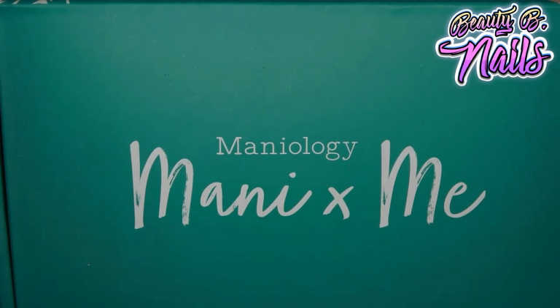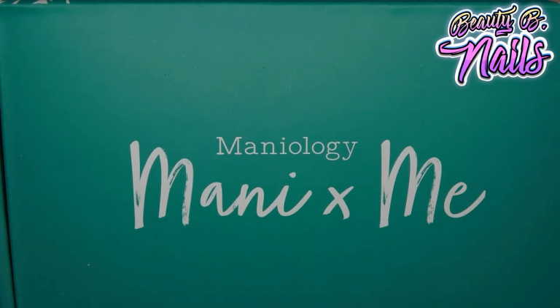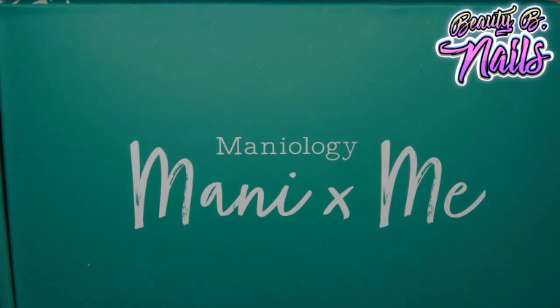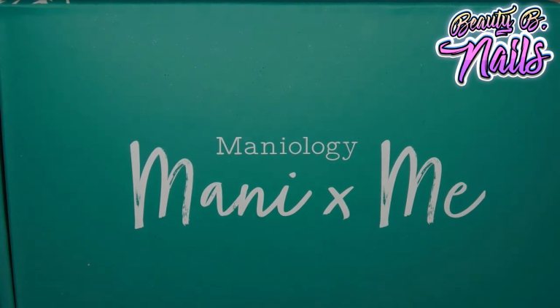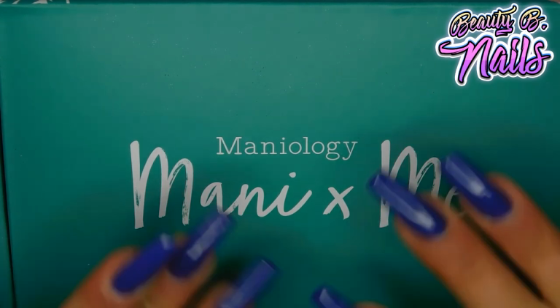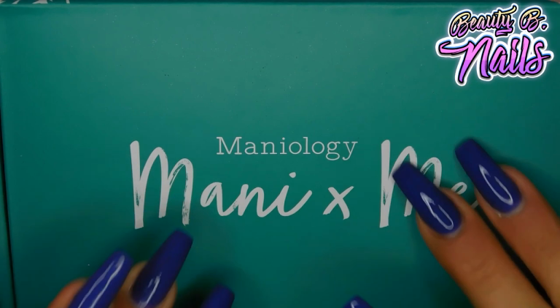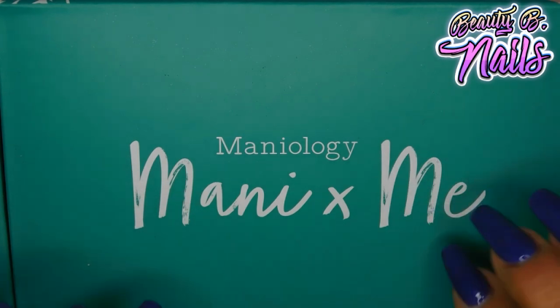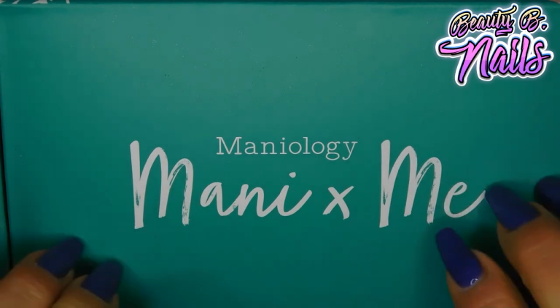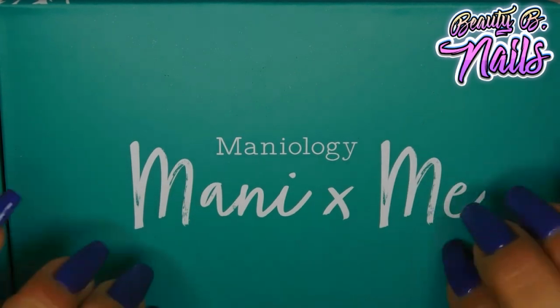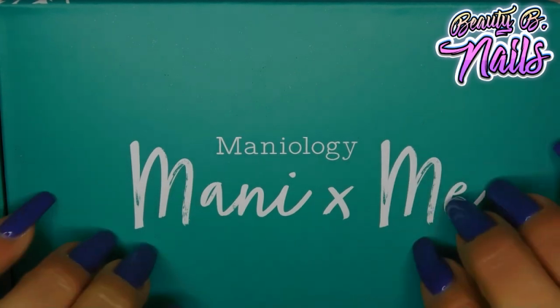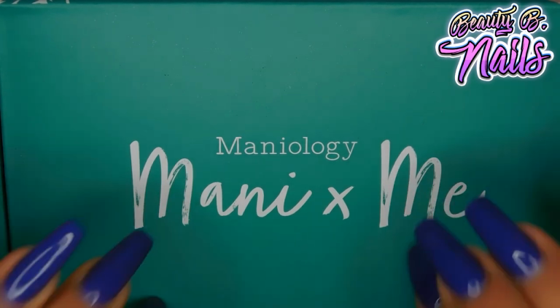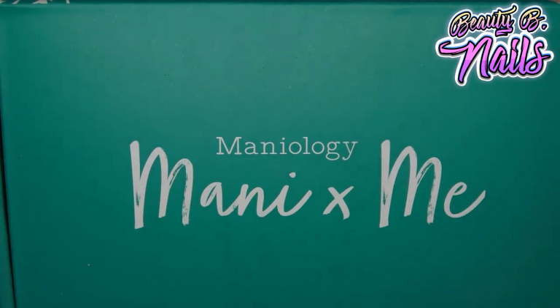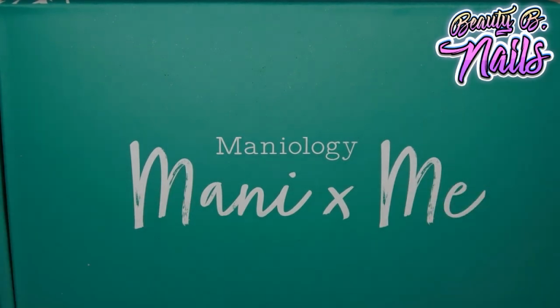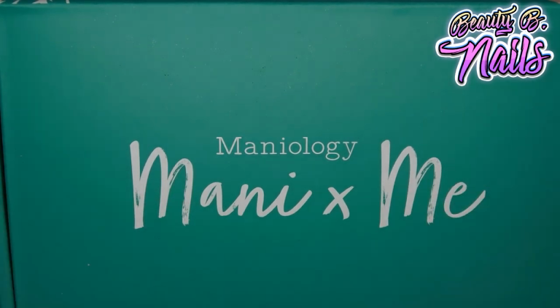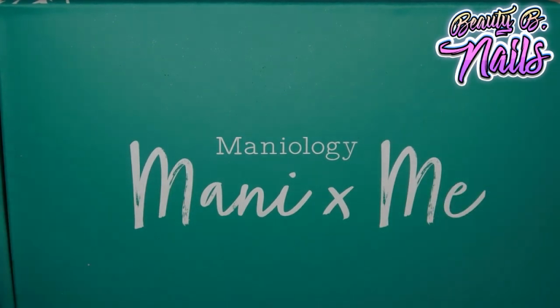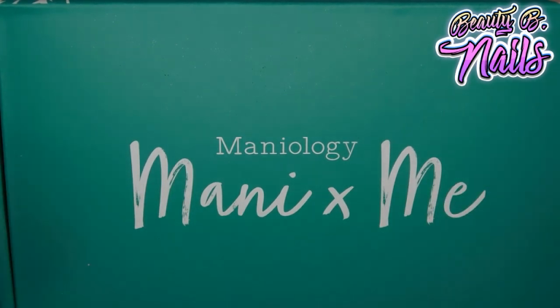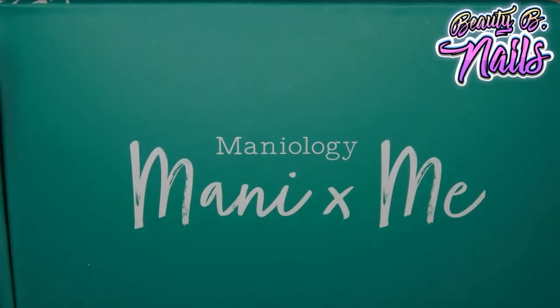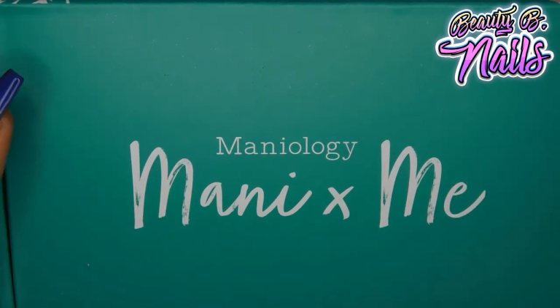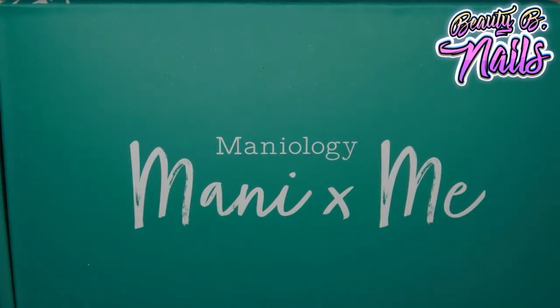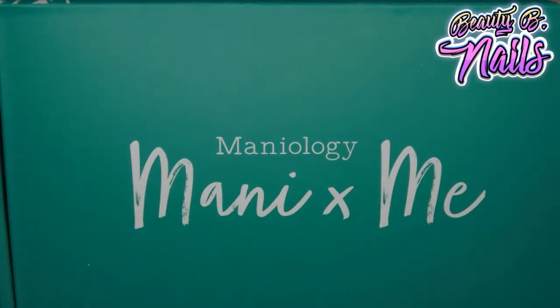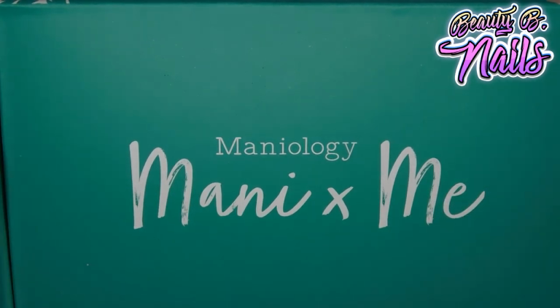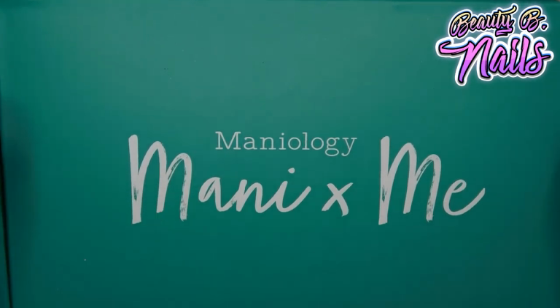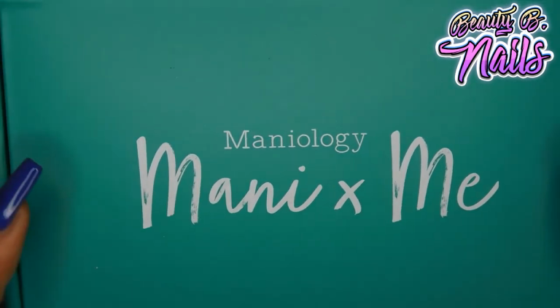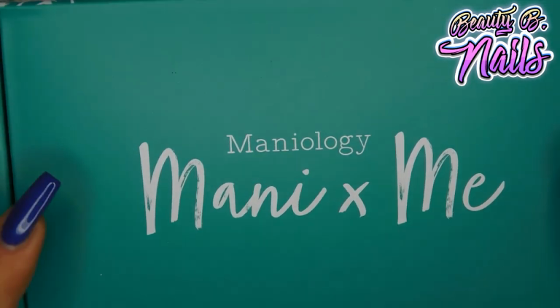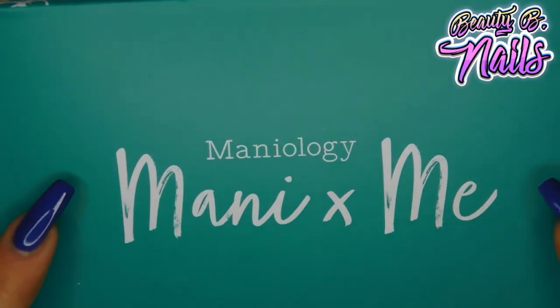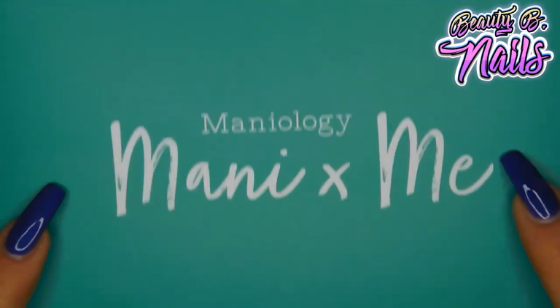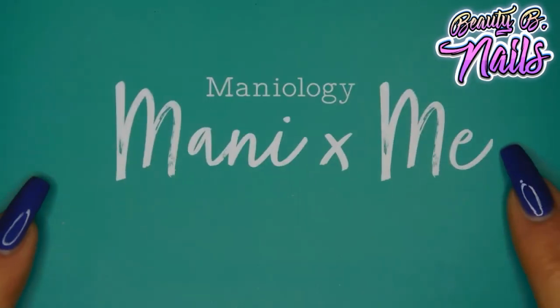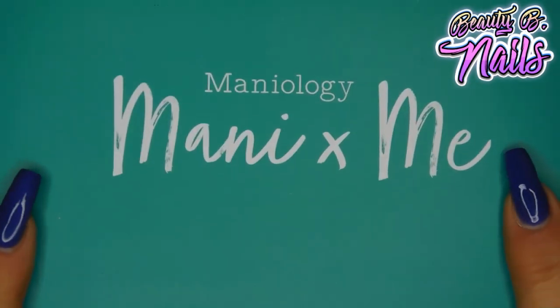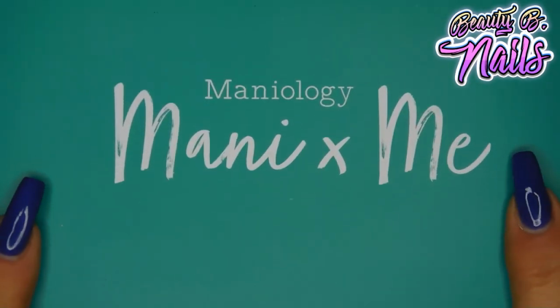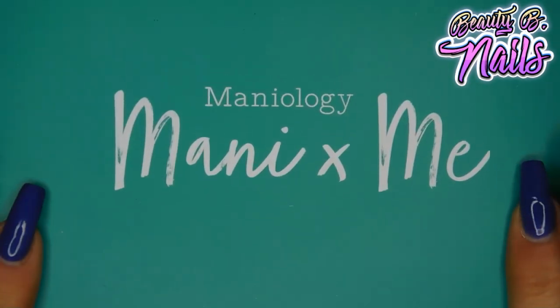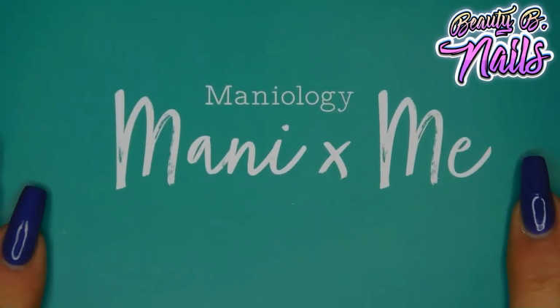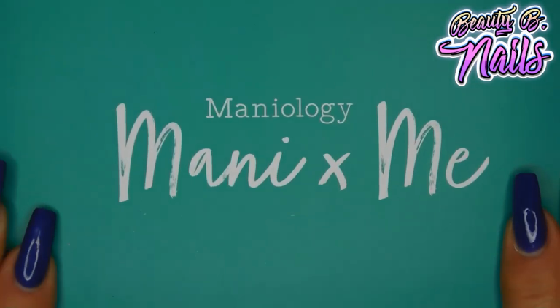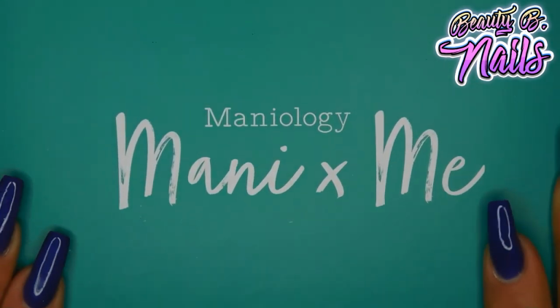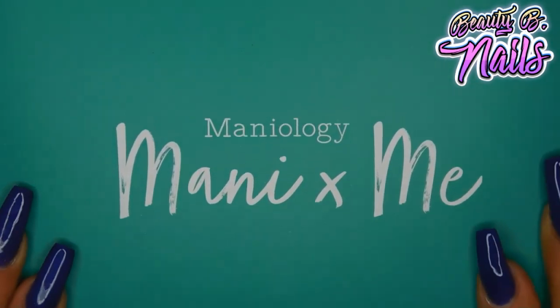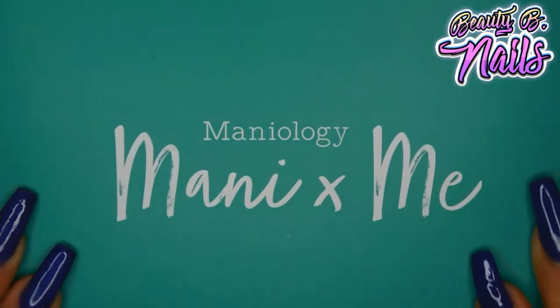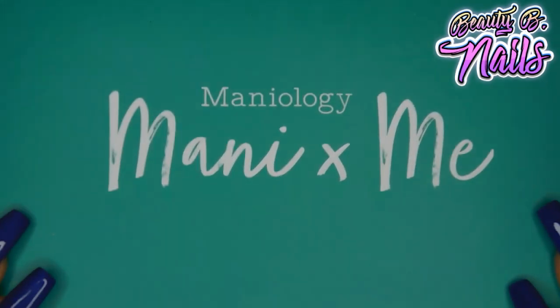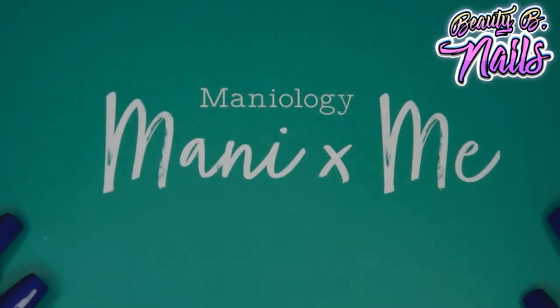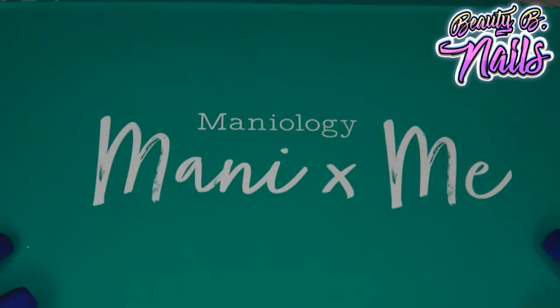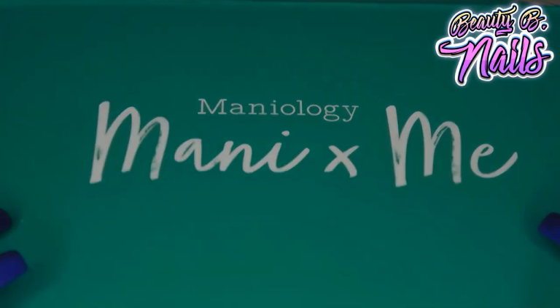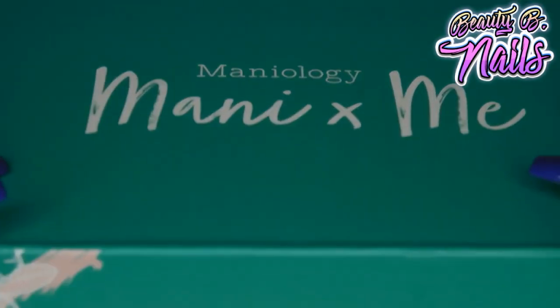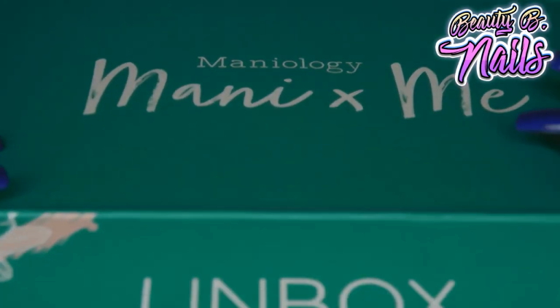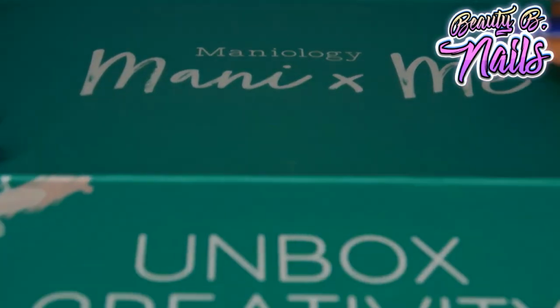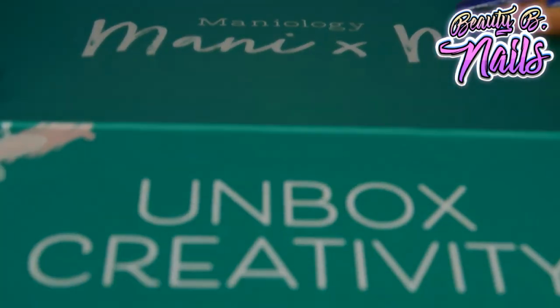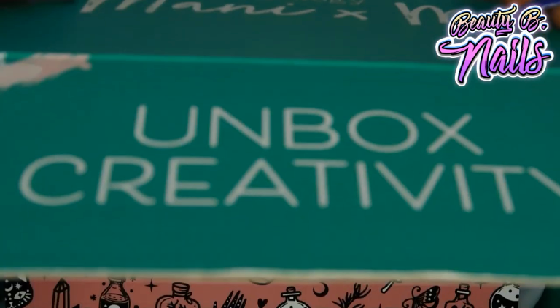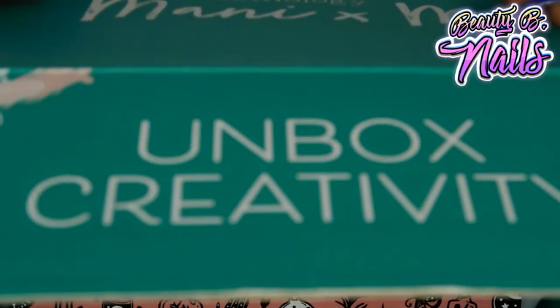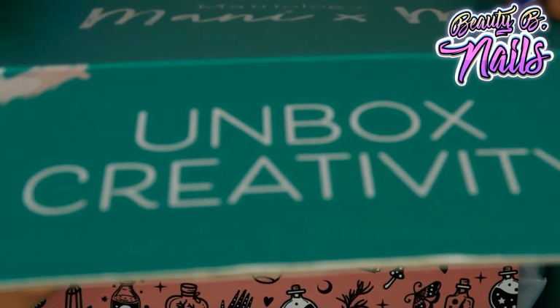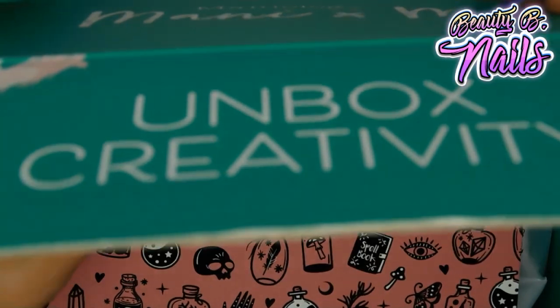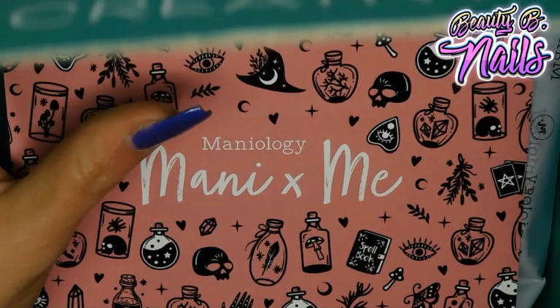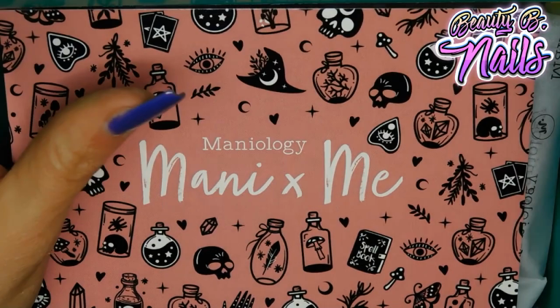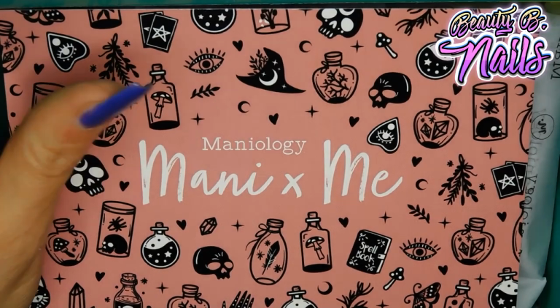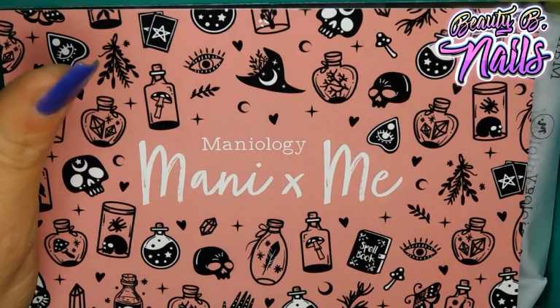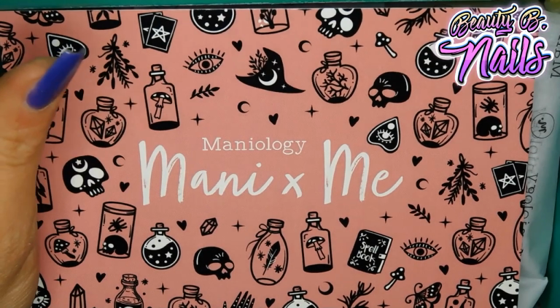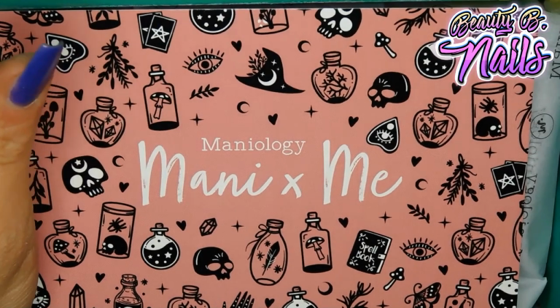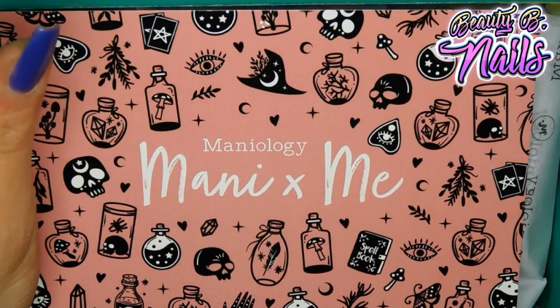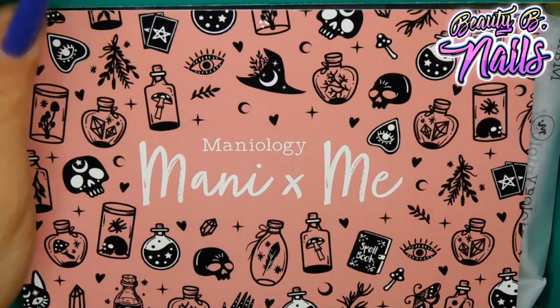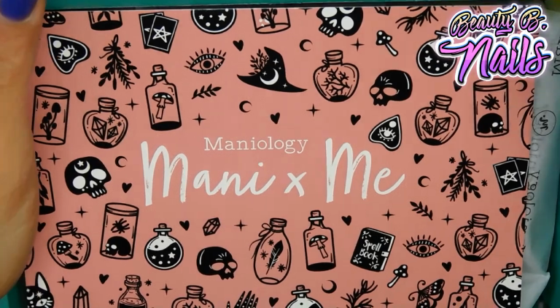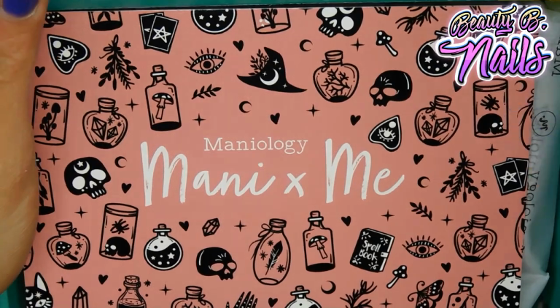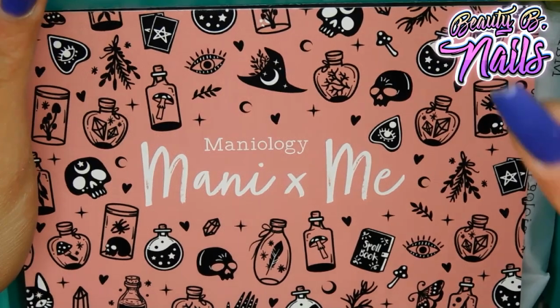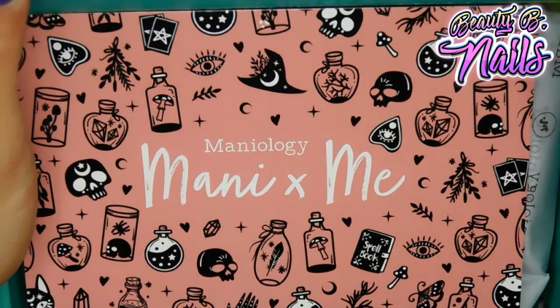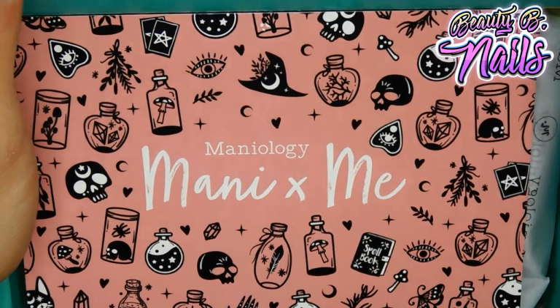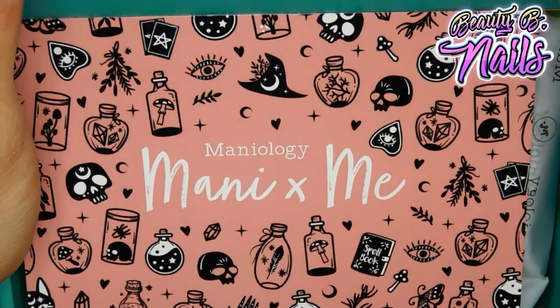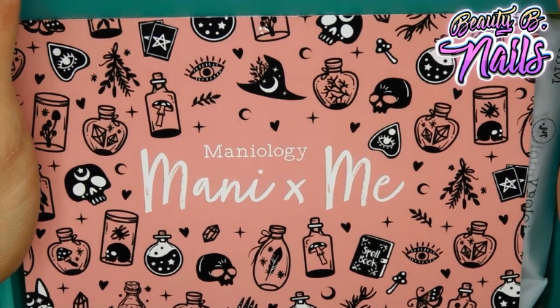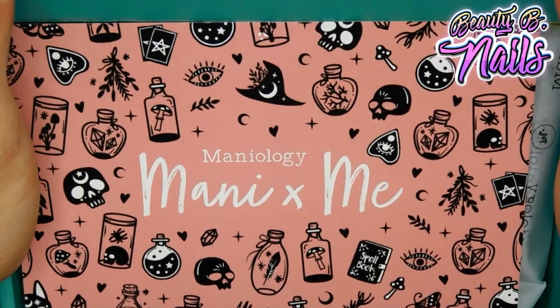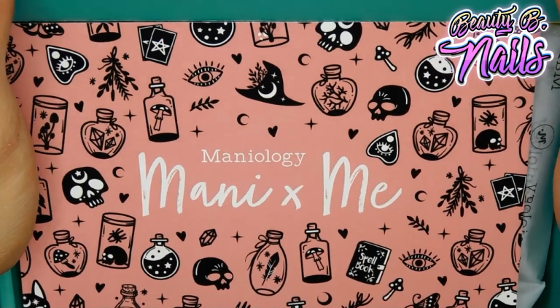So anyways, let's get into this Manny X Me box. Of course, let's see — Manny X Me.